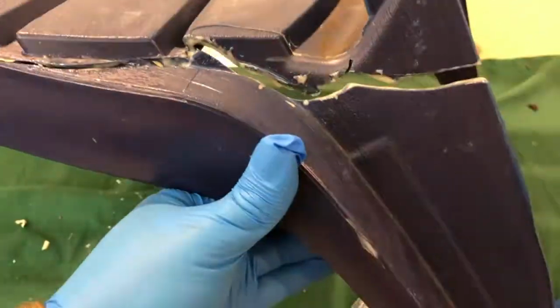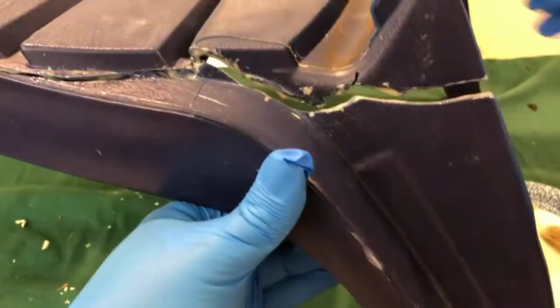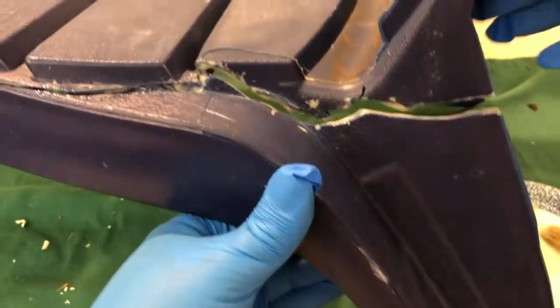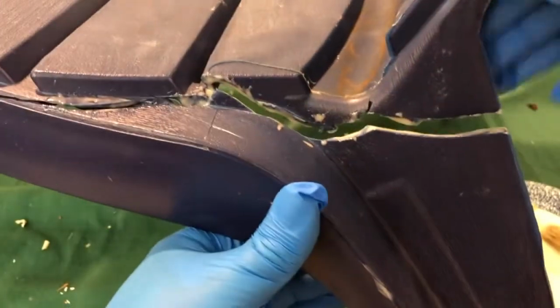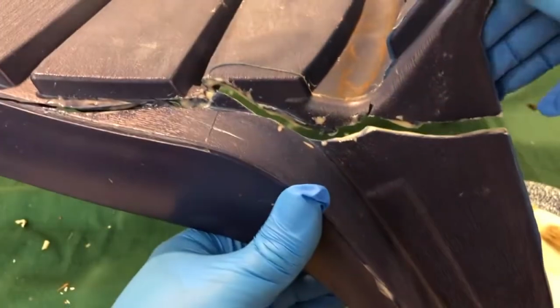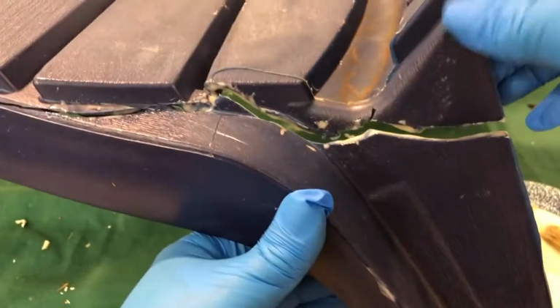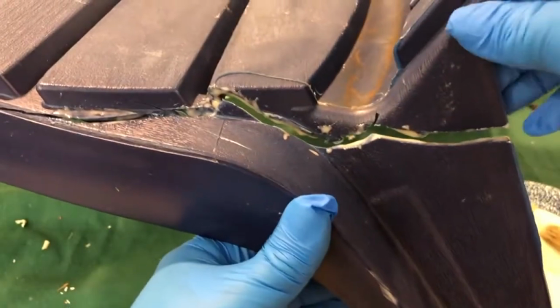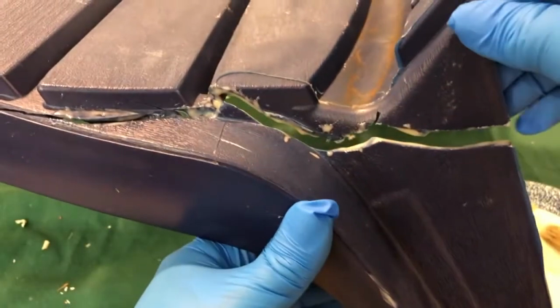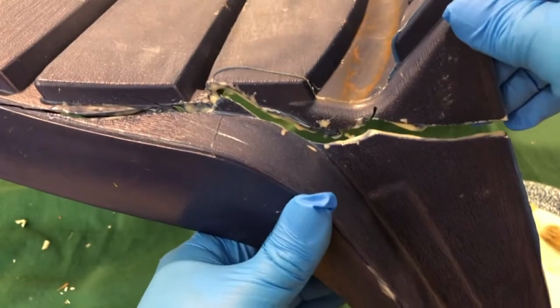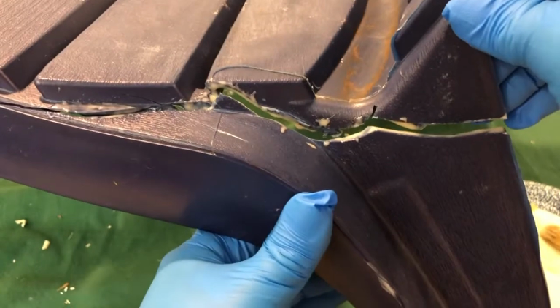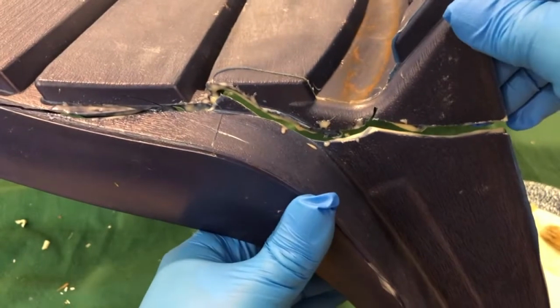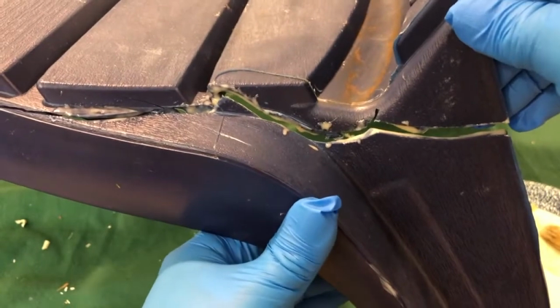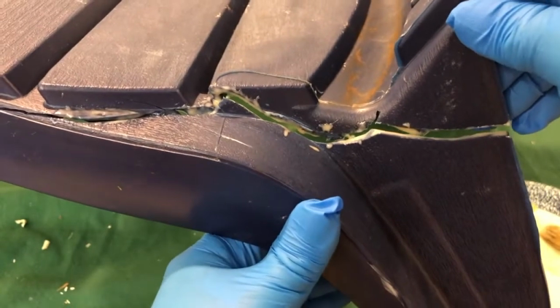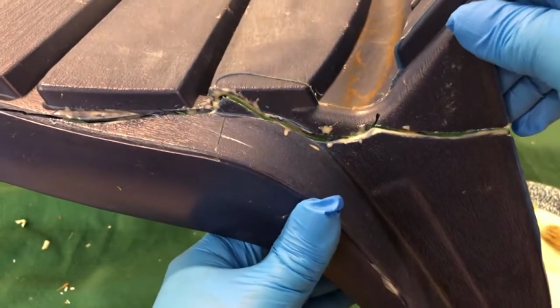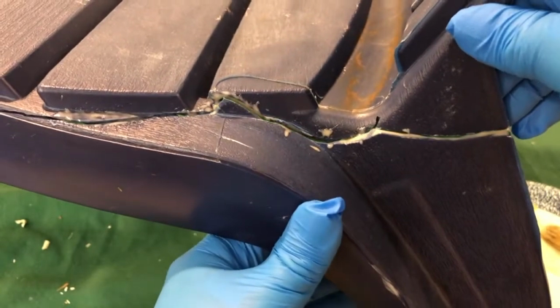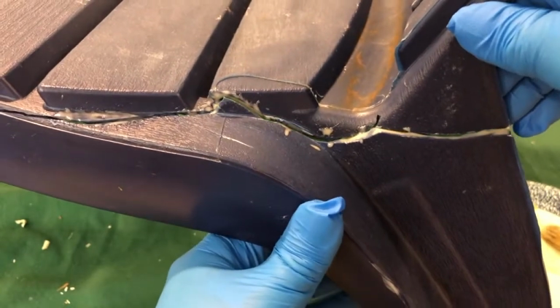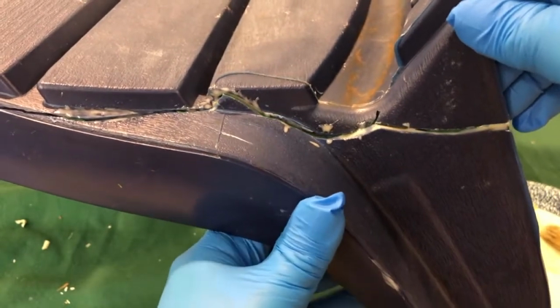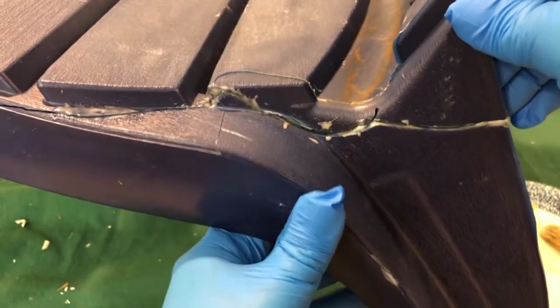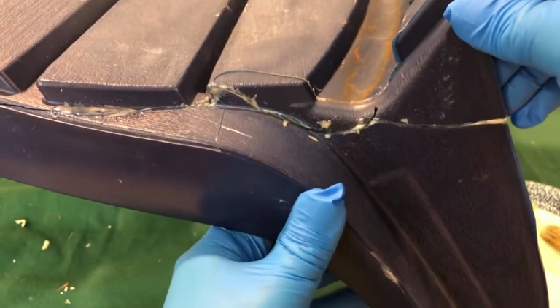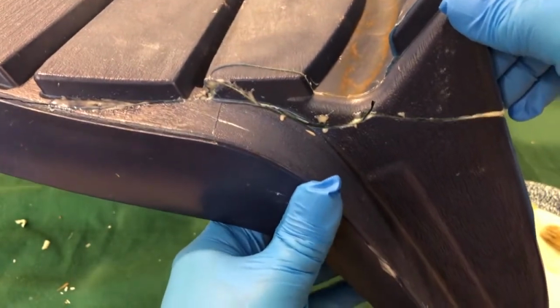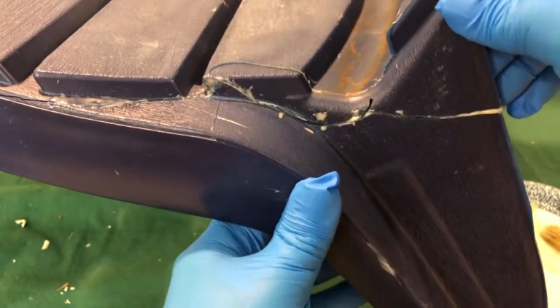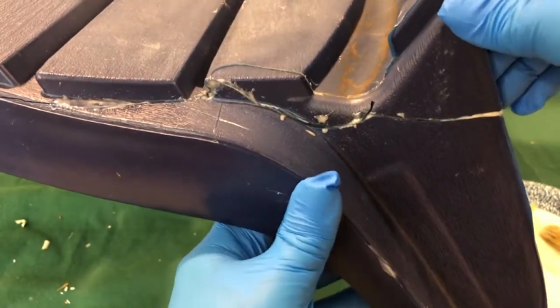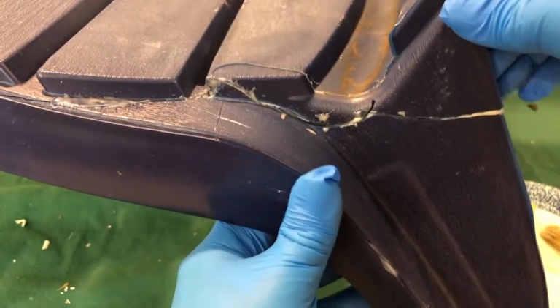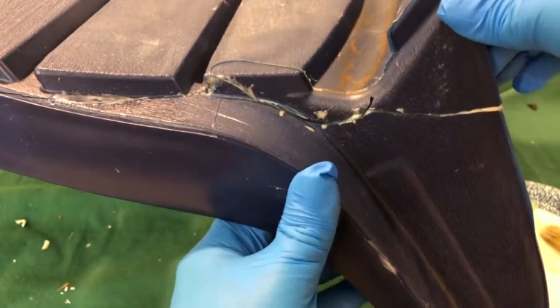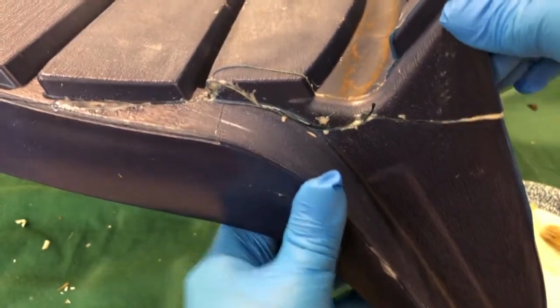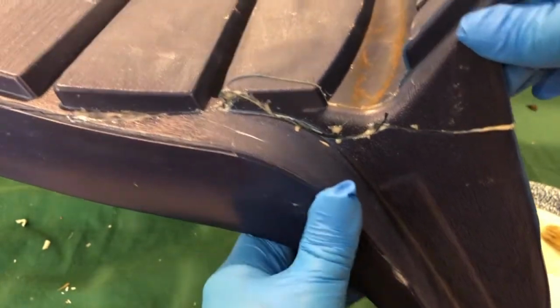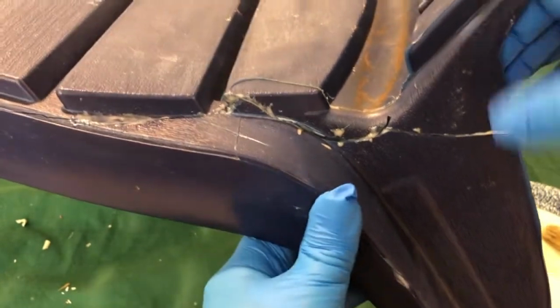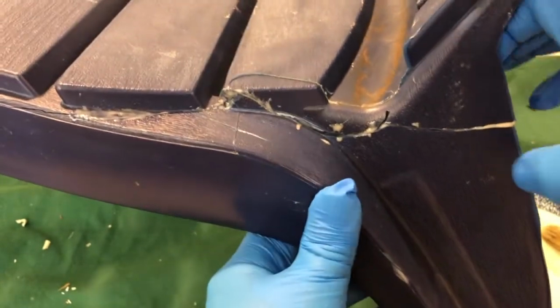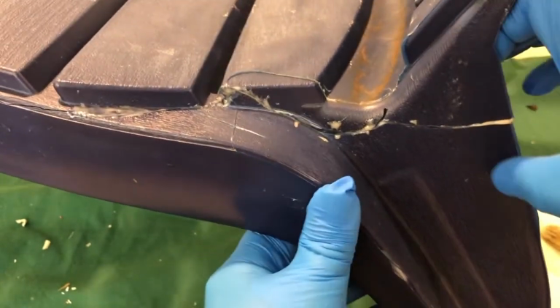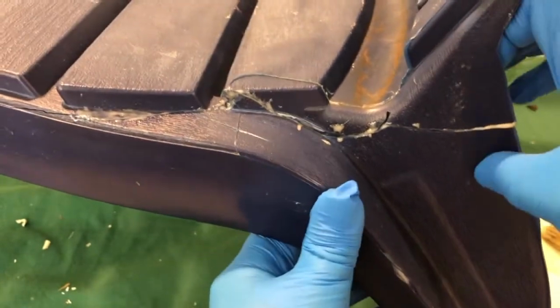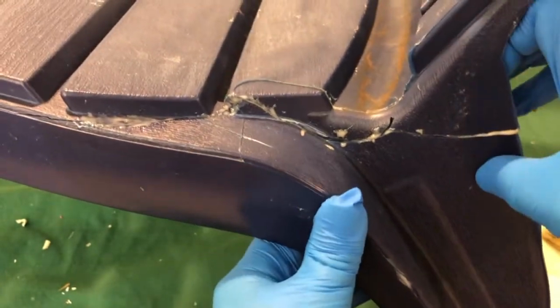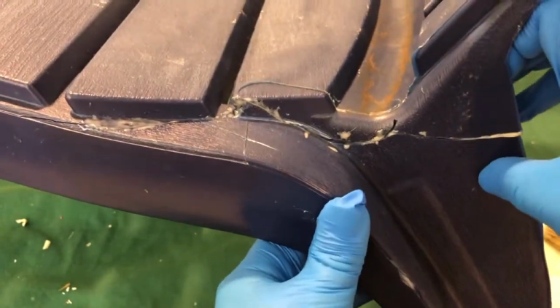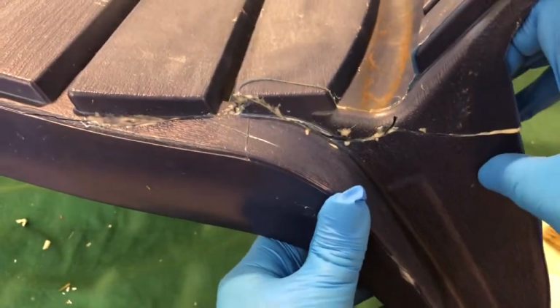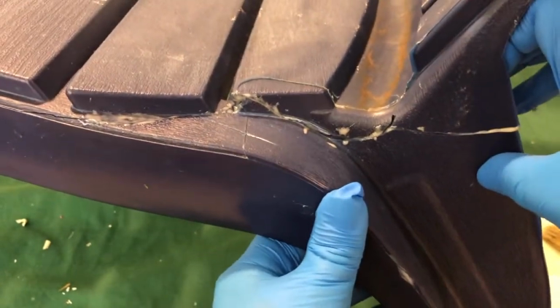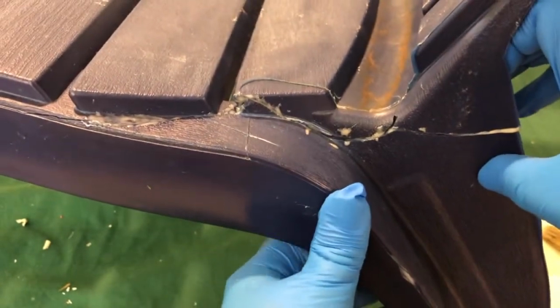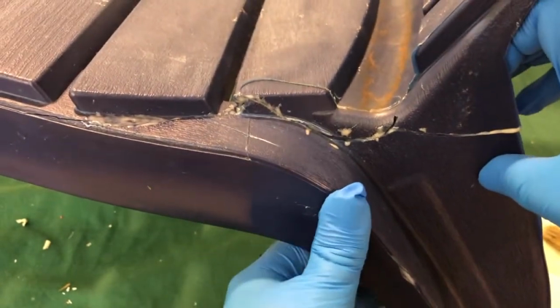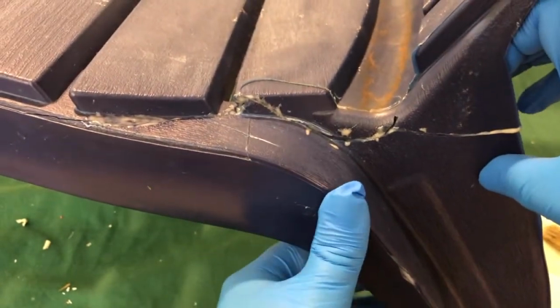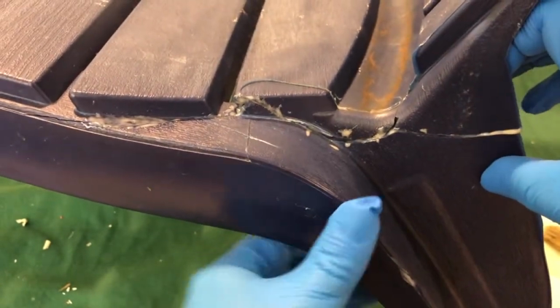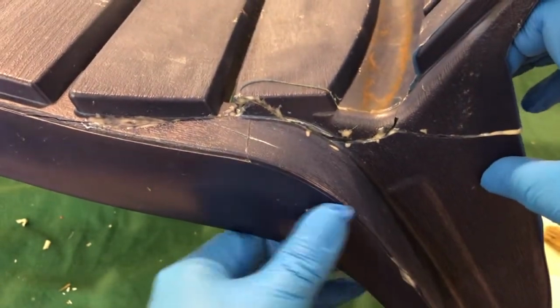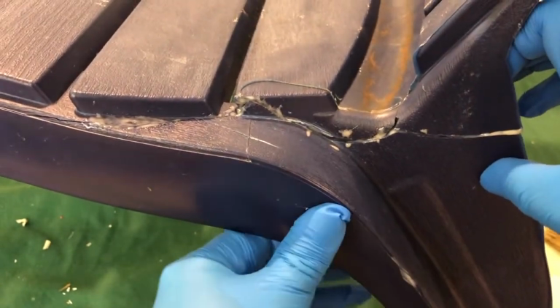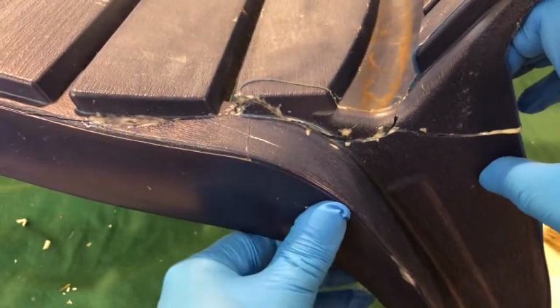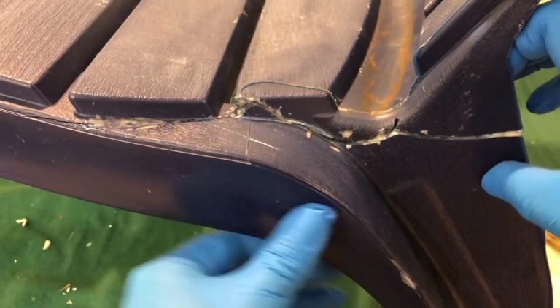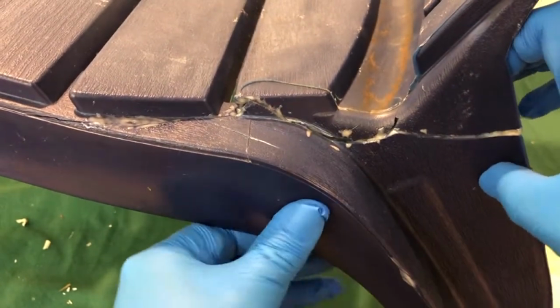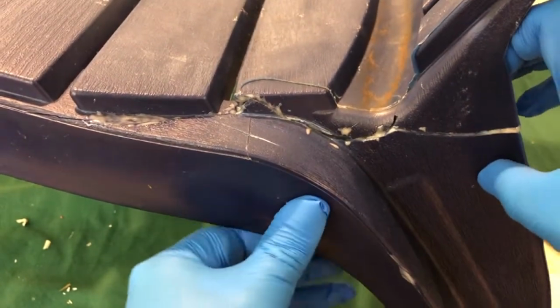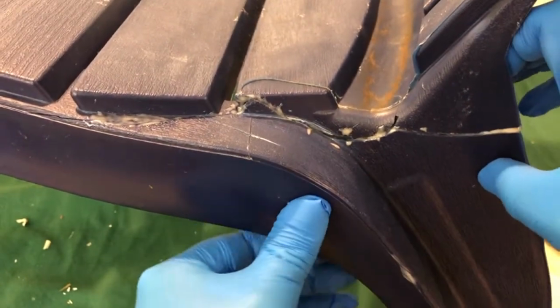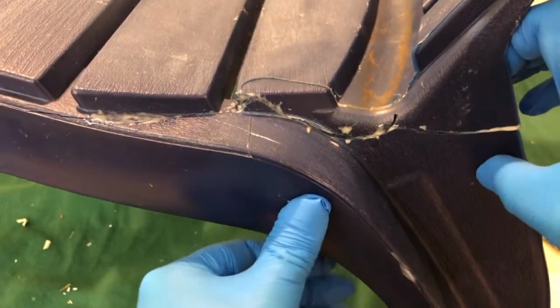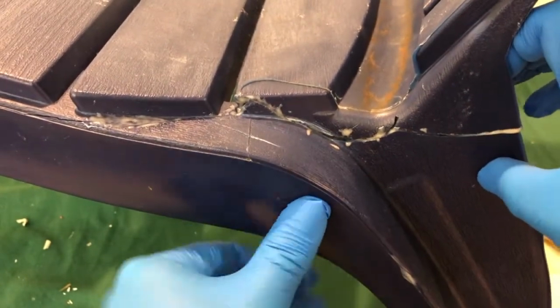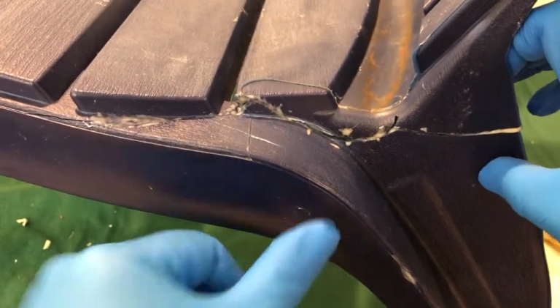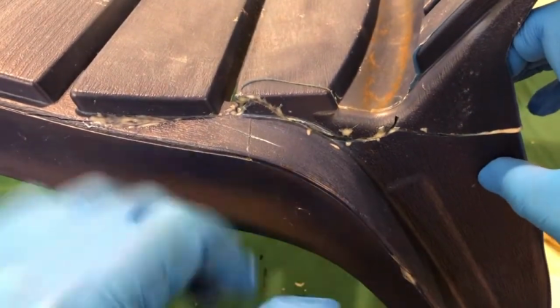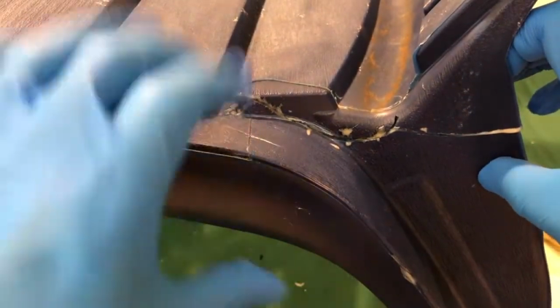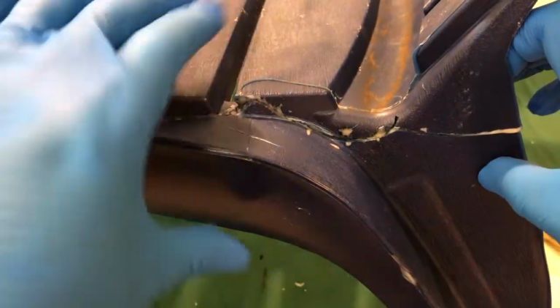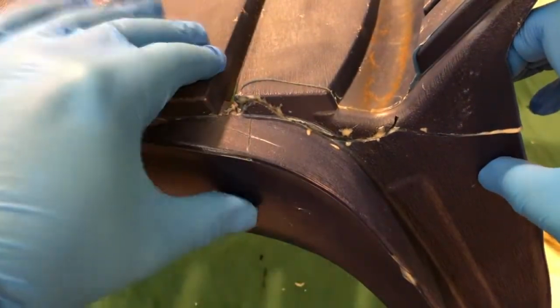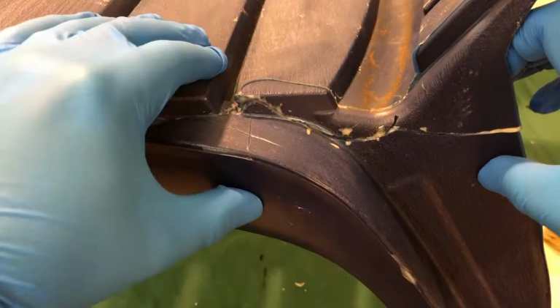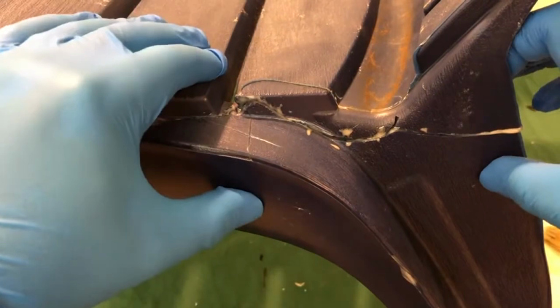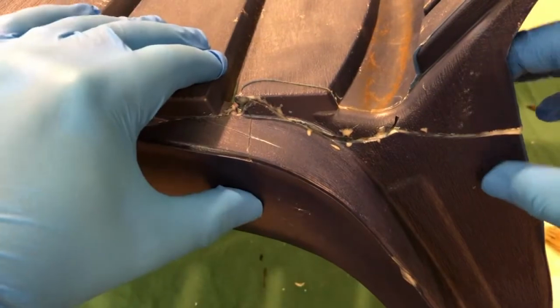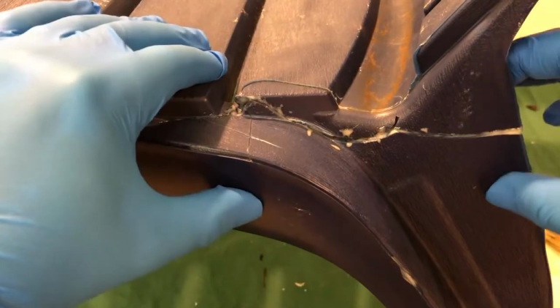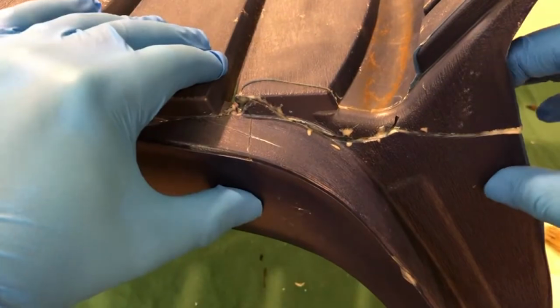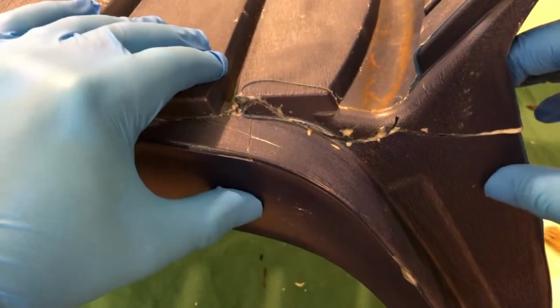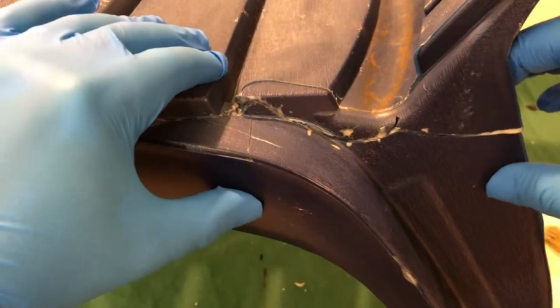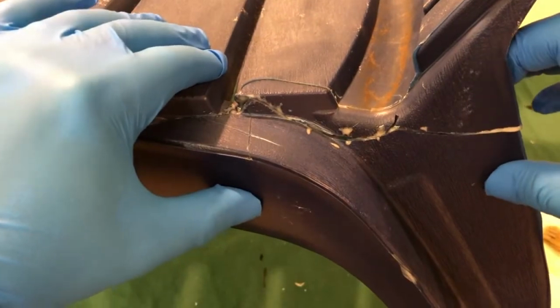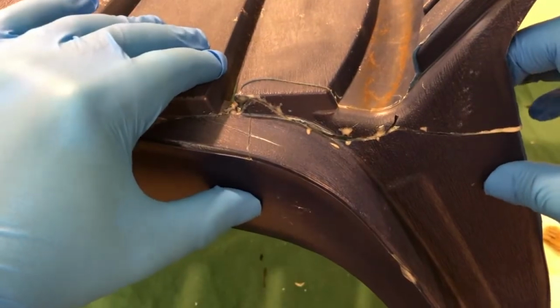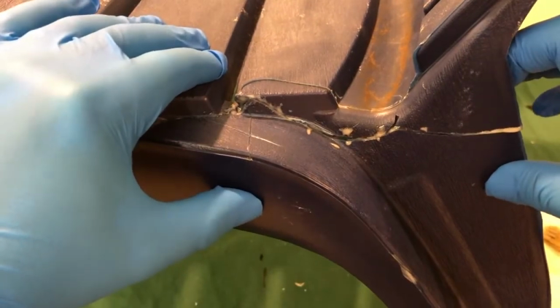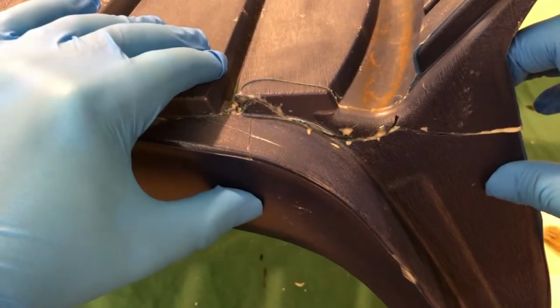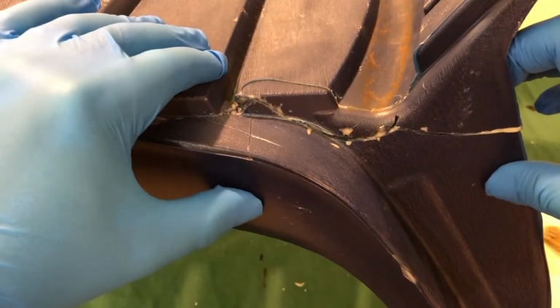Now we're going to line up the crack here and clean off the excess and set a clamp.